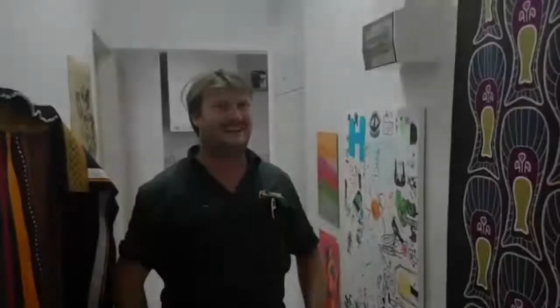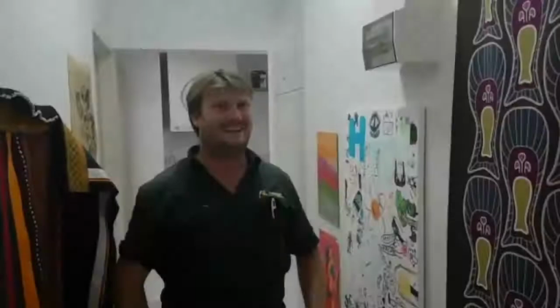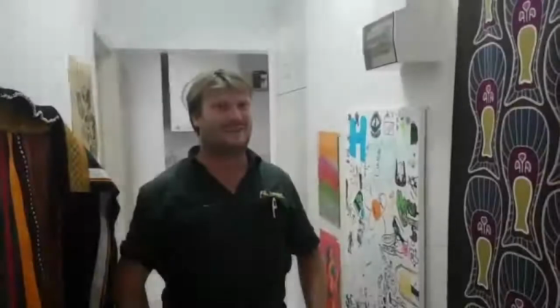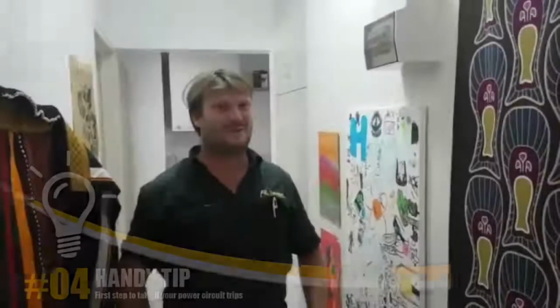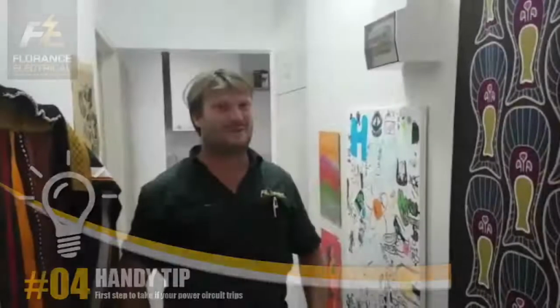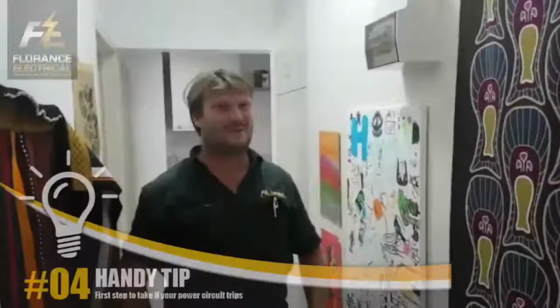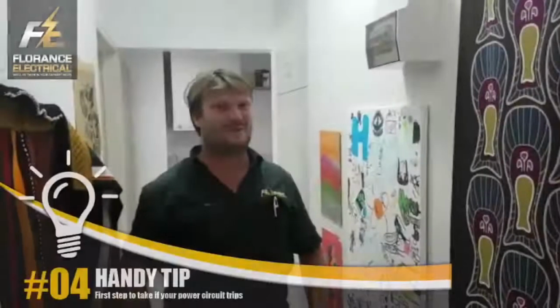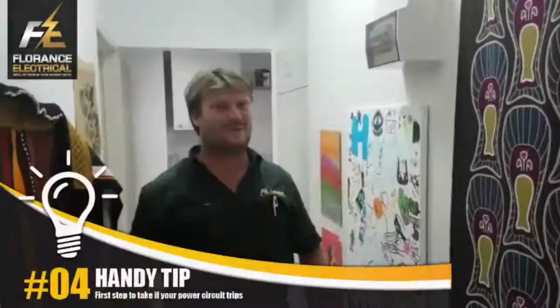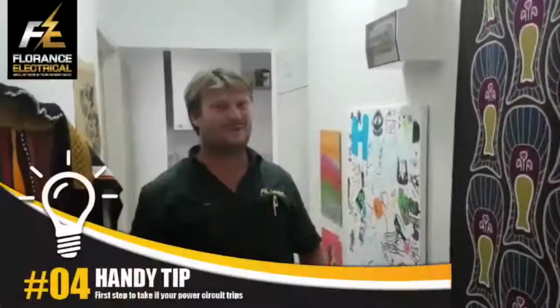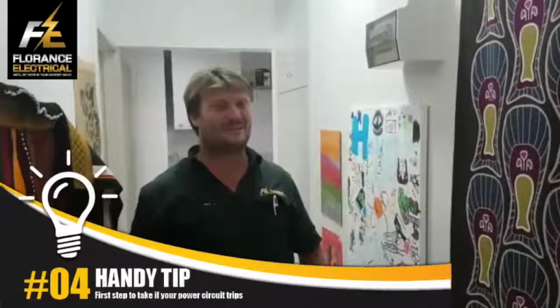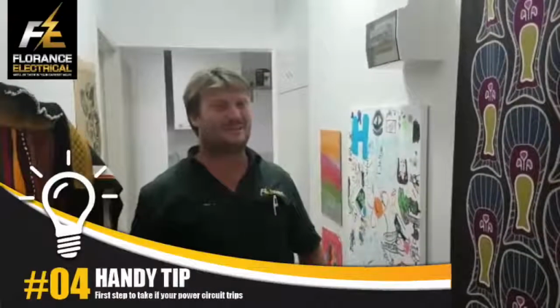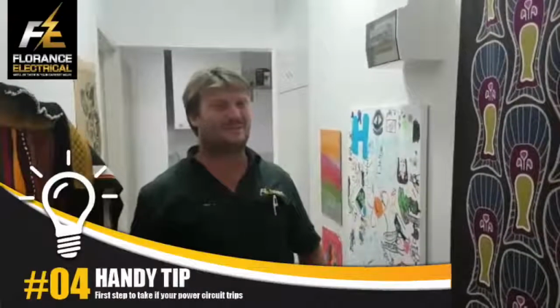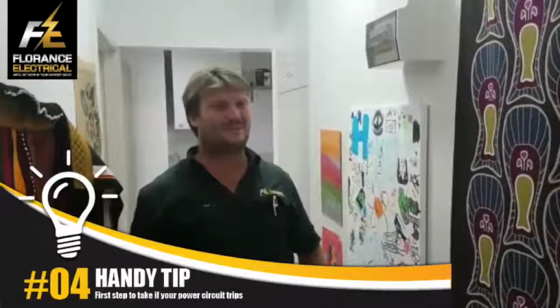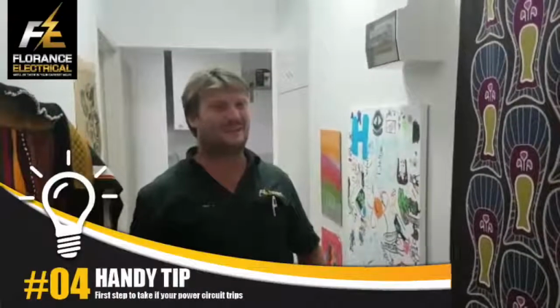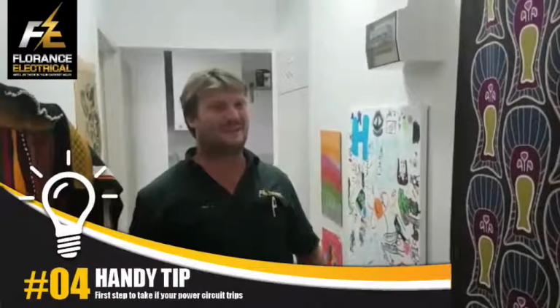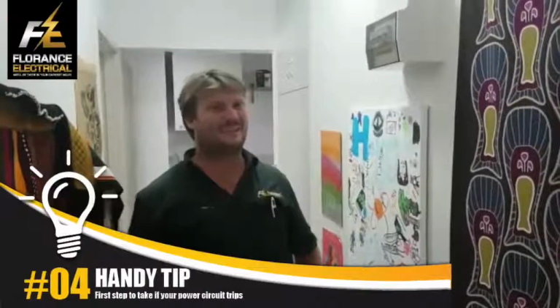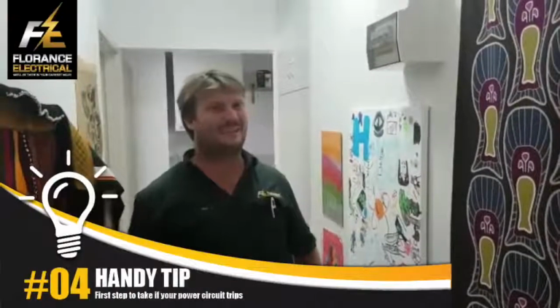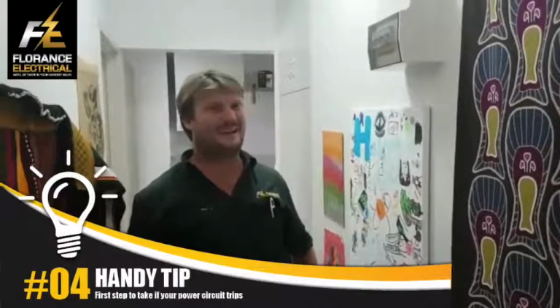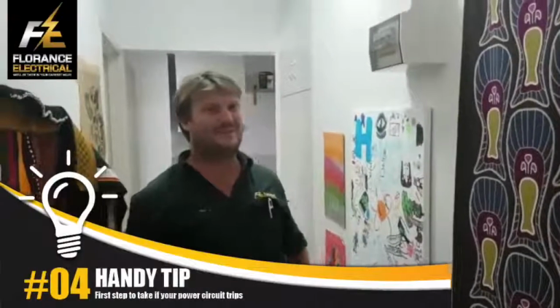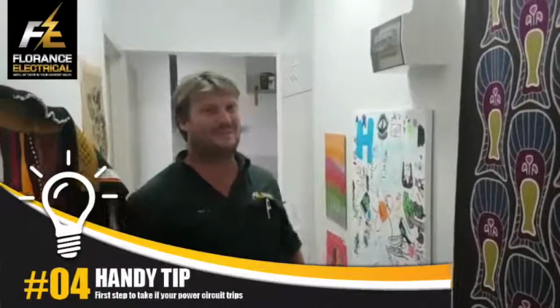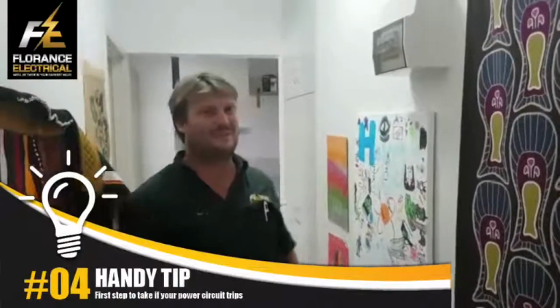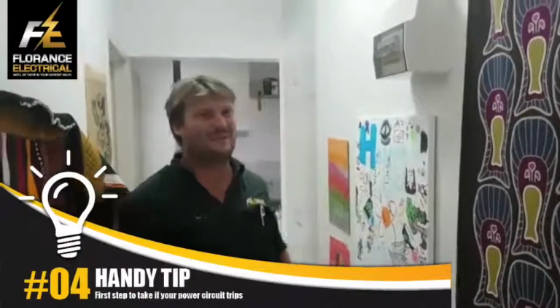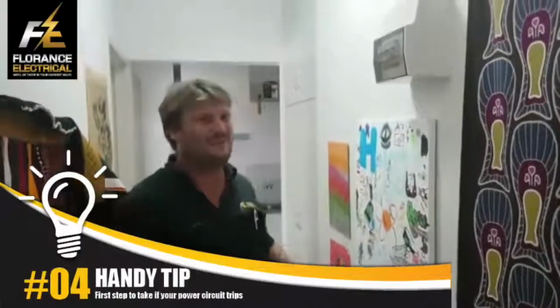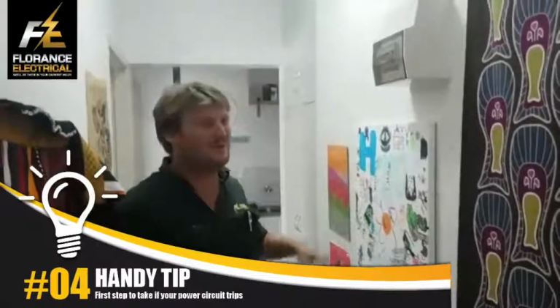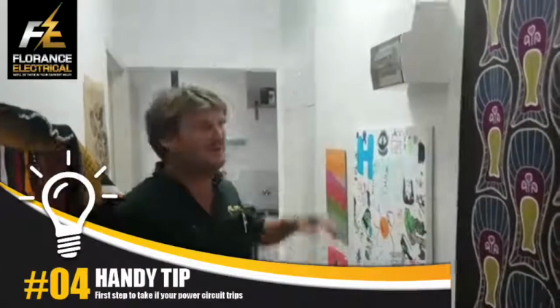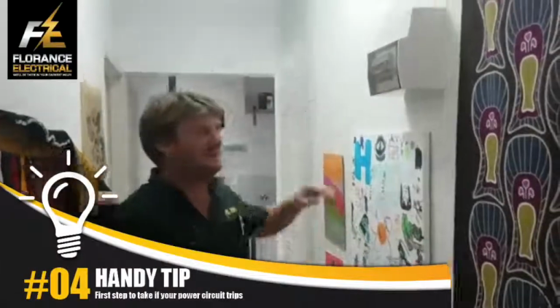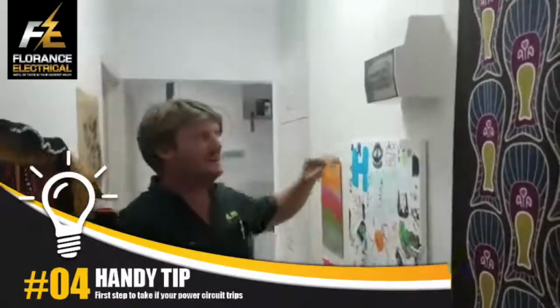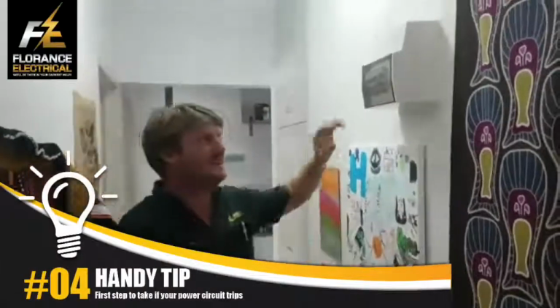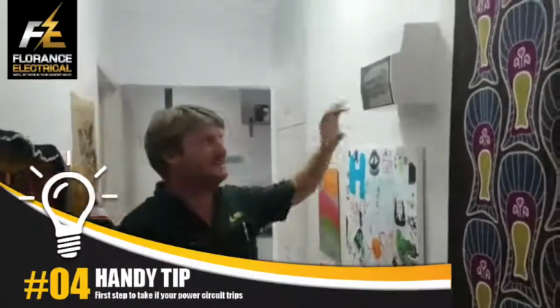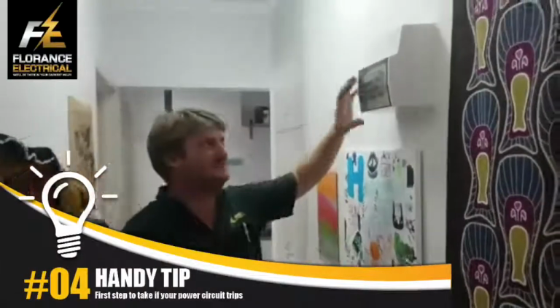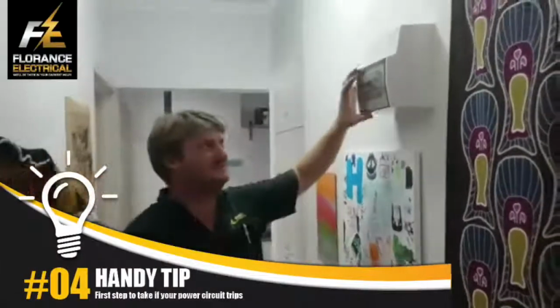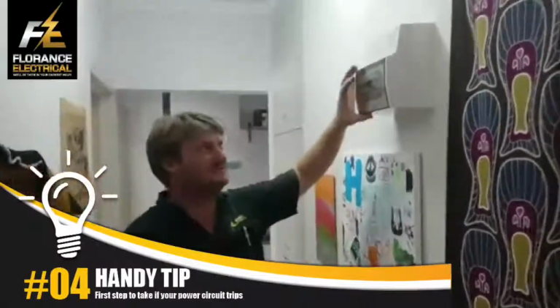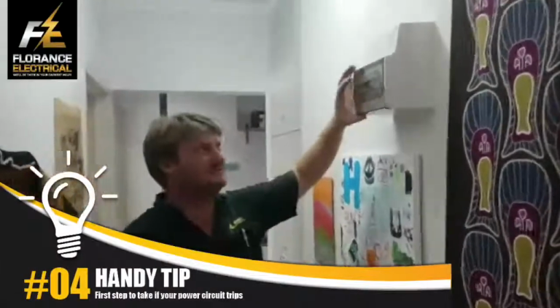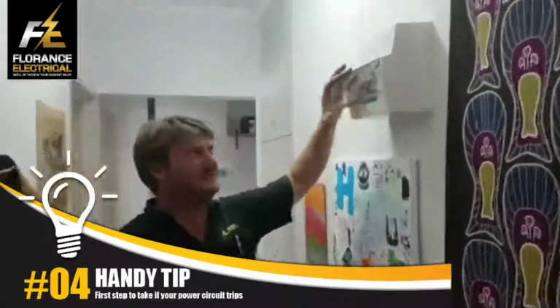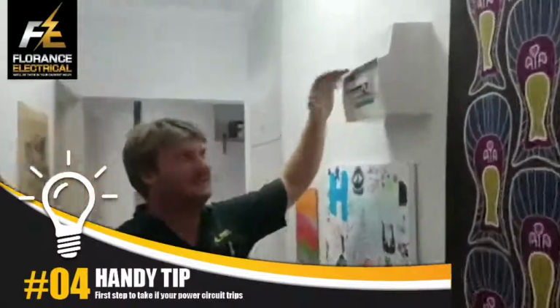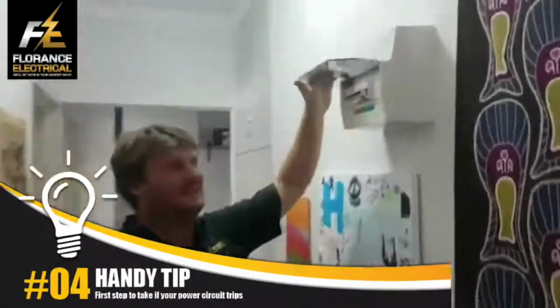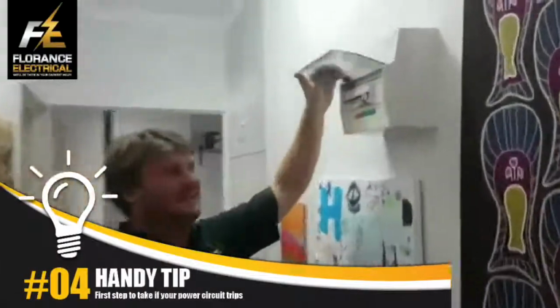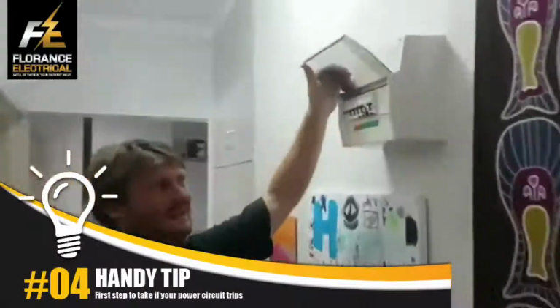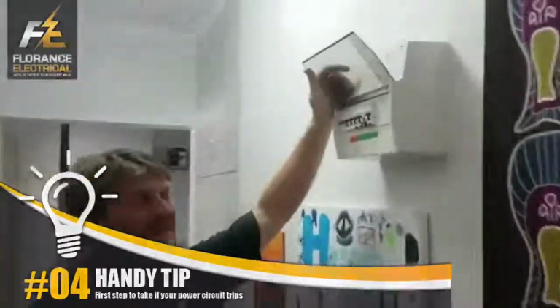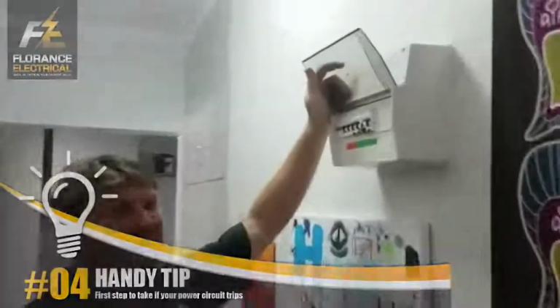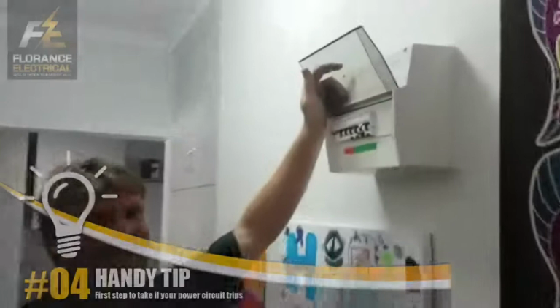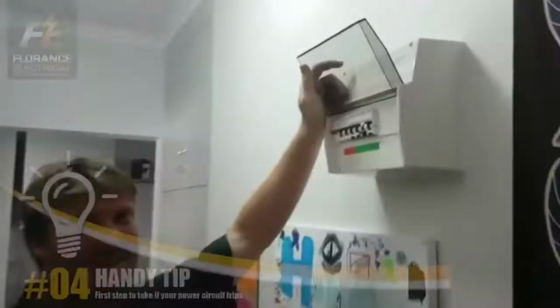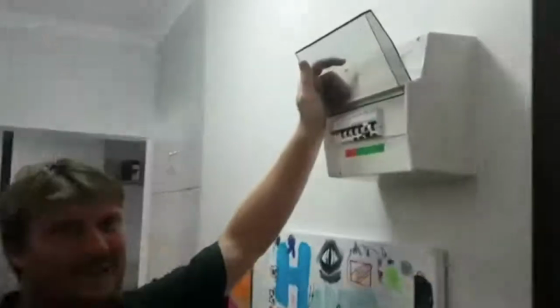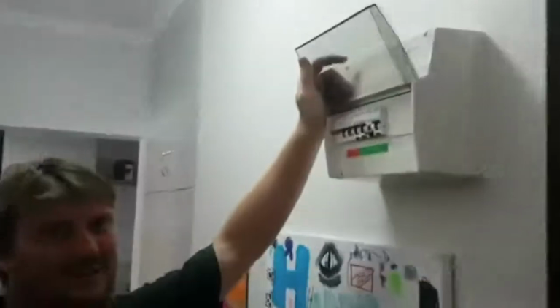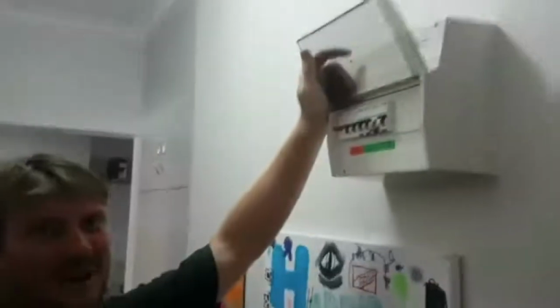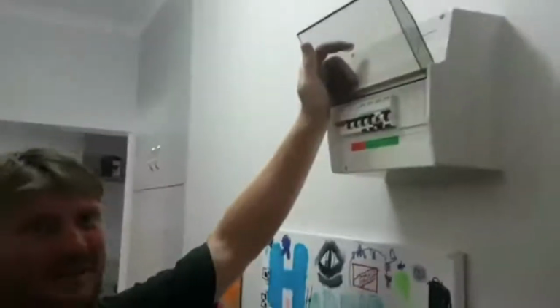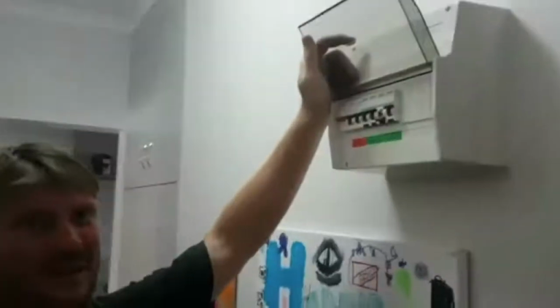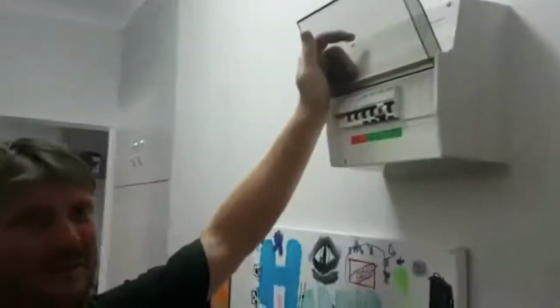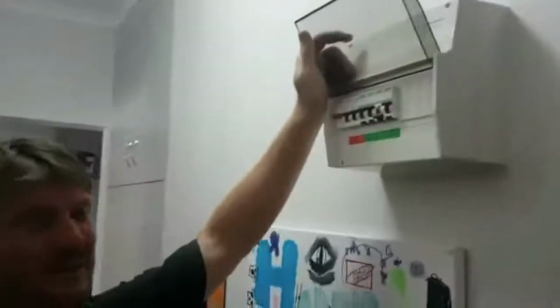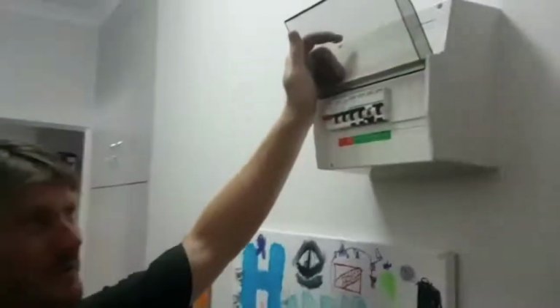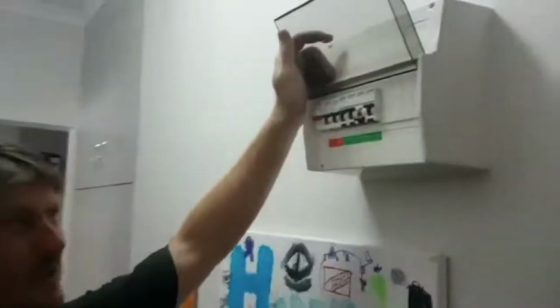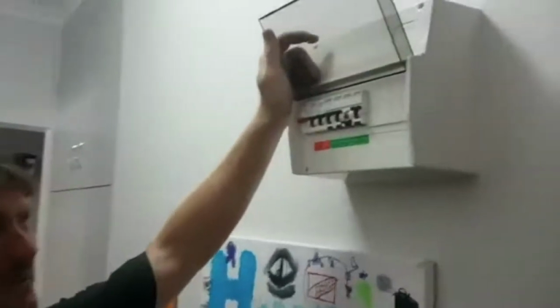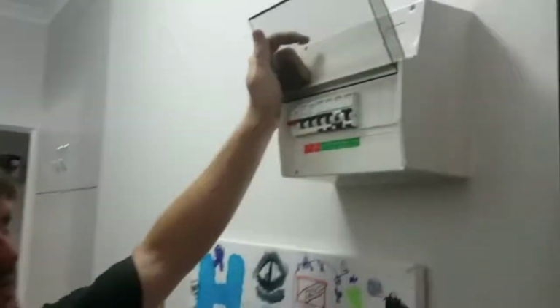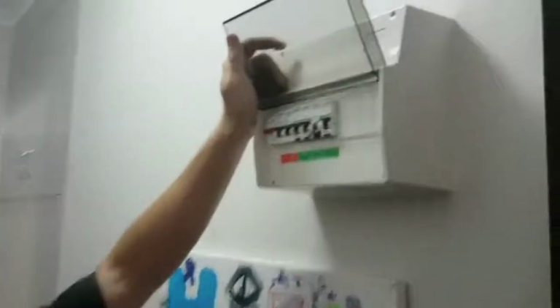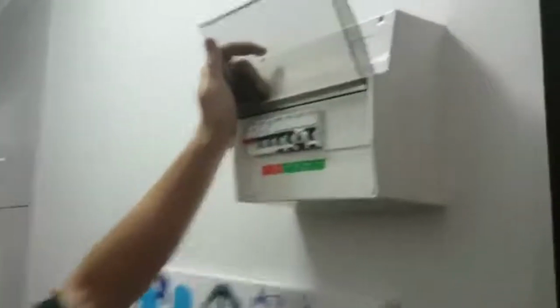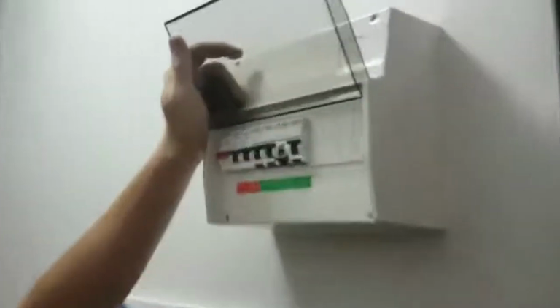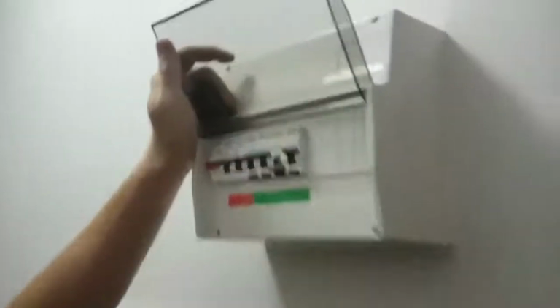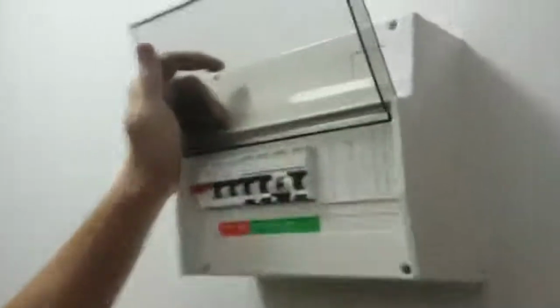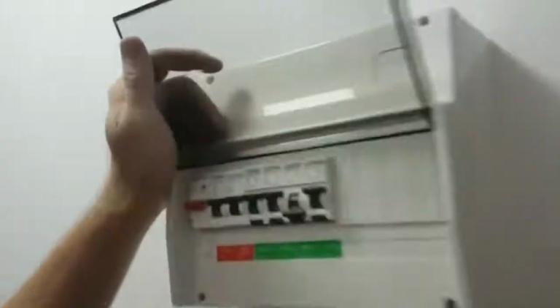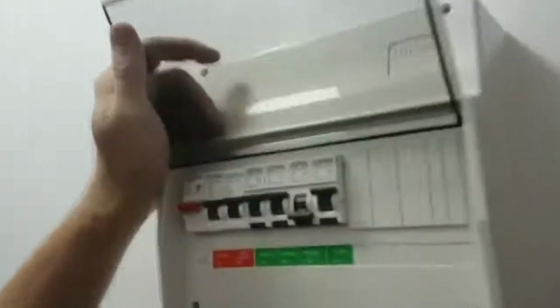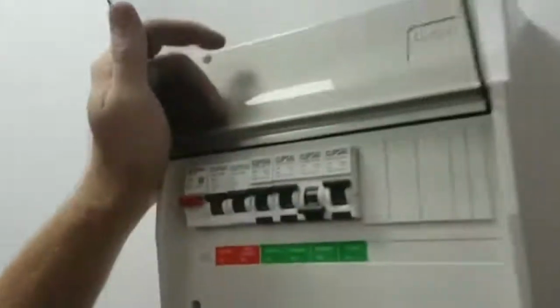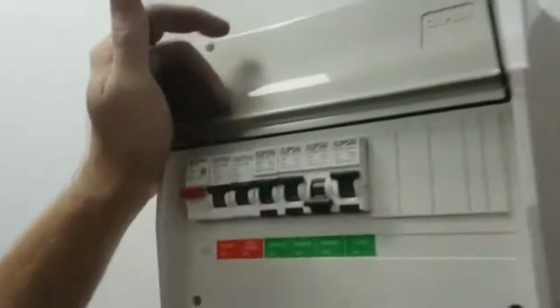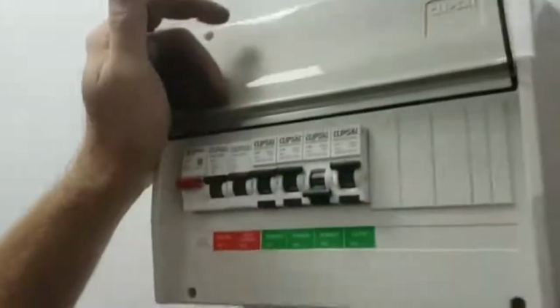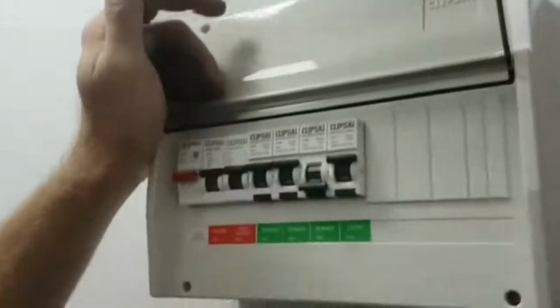How are you doing? Troy from Florence Electrical here. Today we're at a property in Nycliffe and we're having a bit of a problem with a tripping RCD.